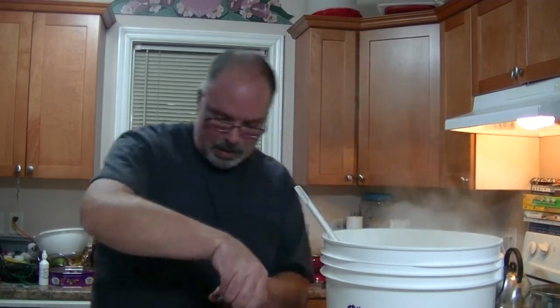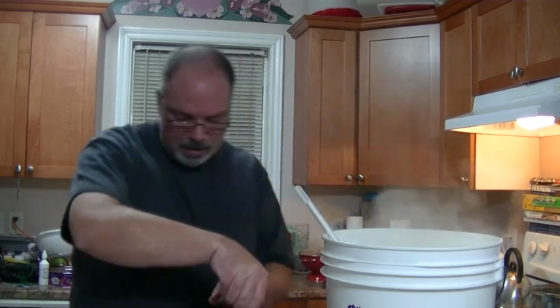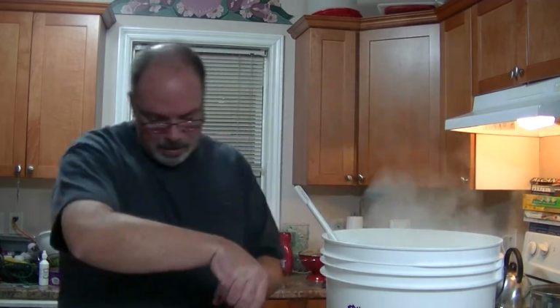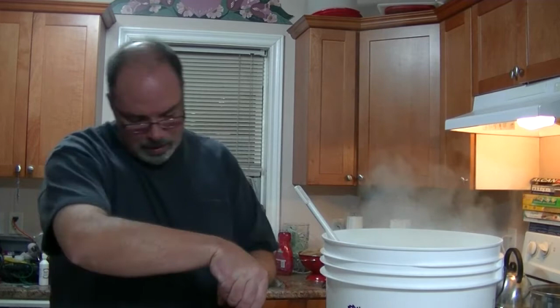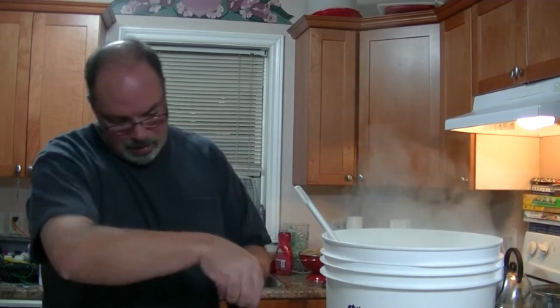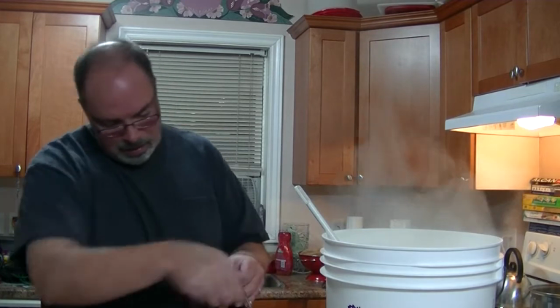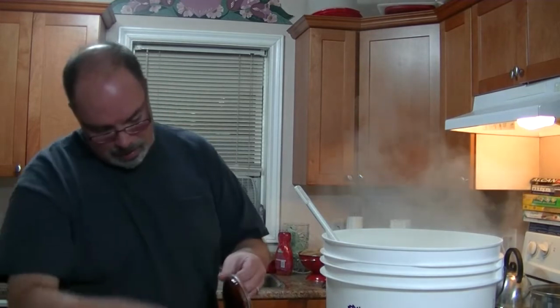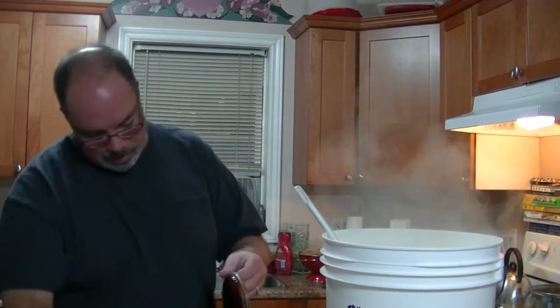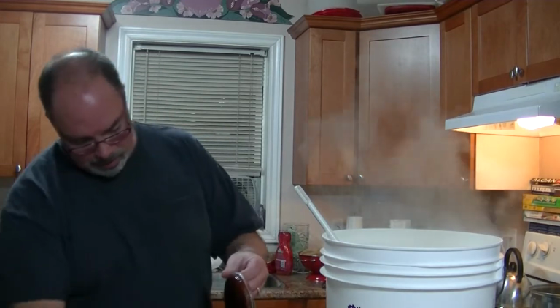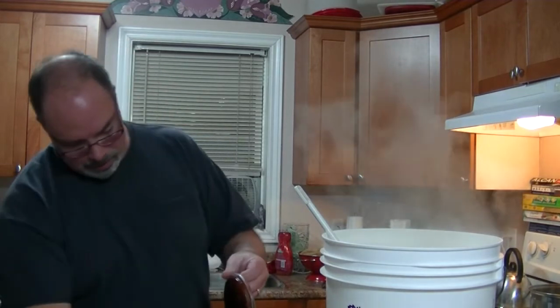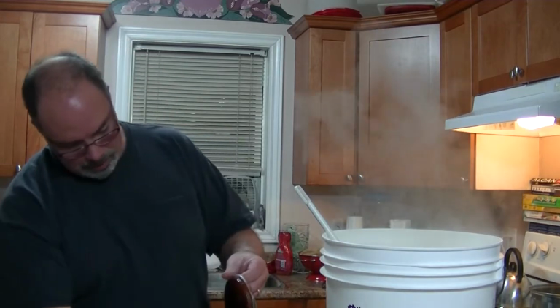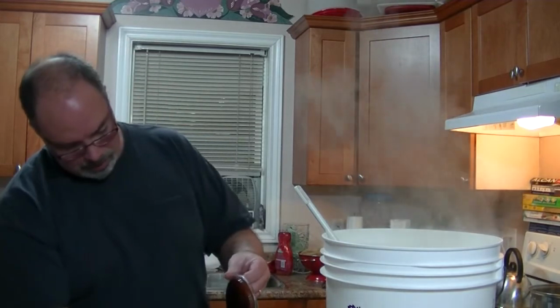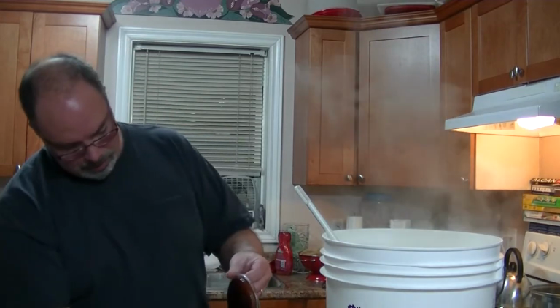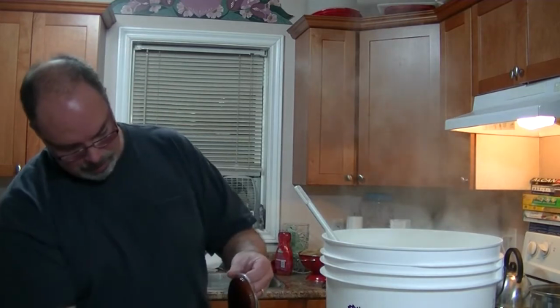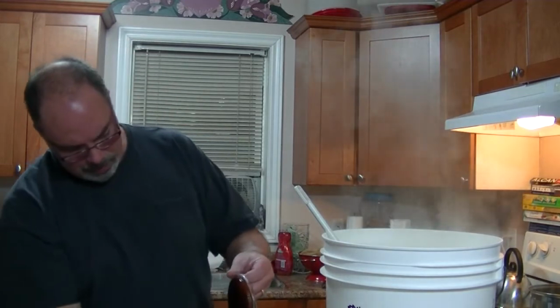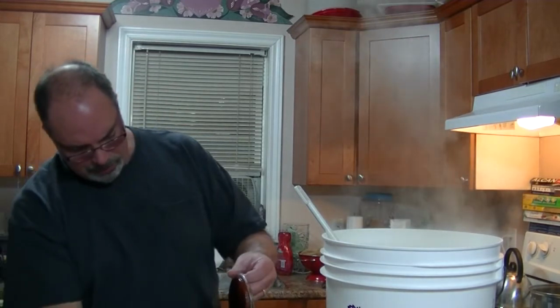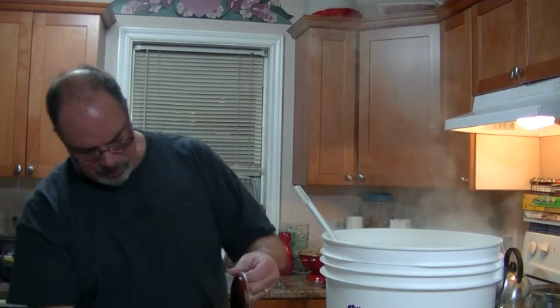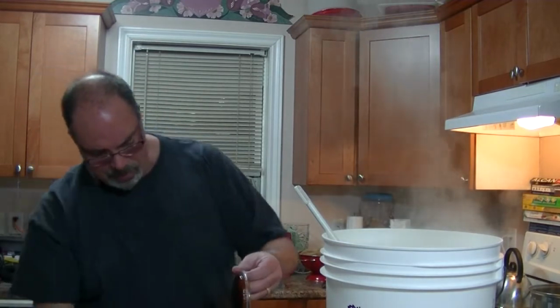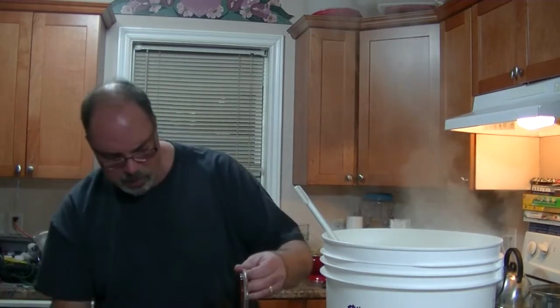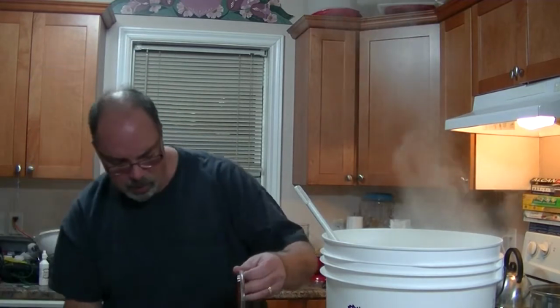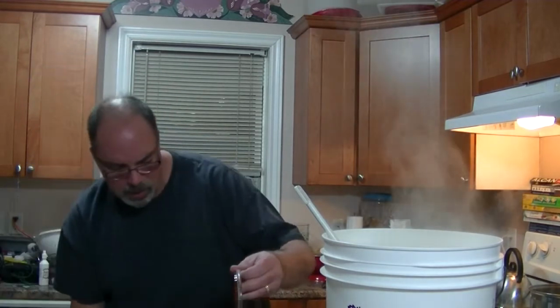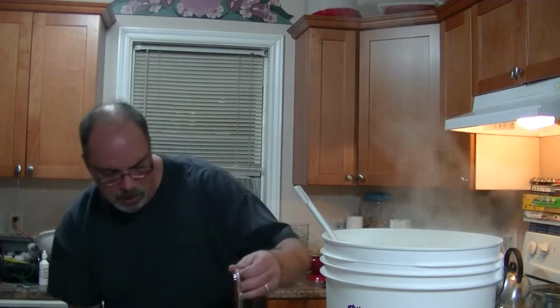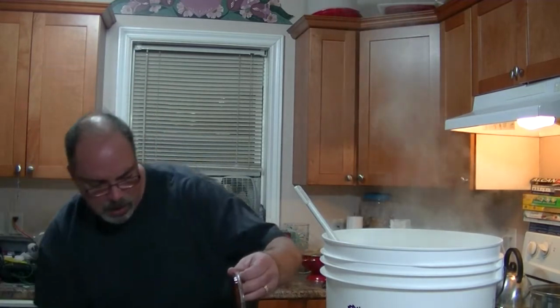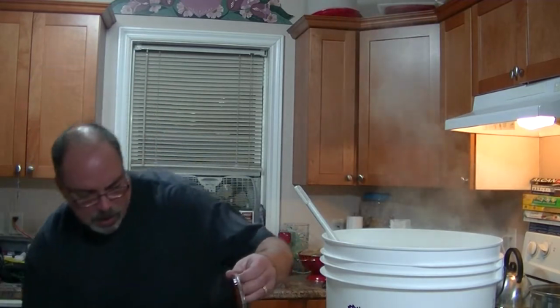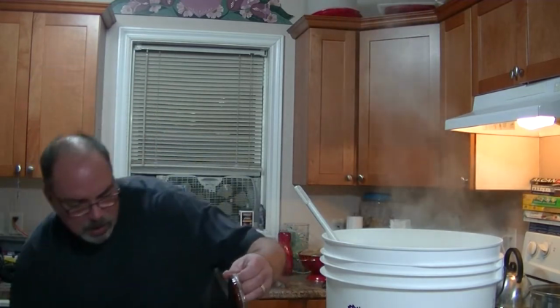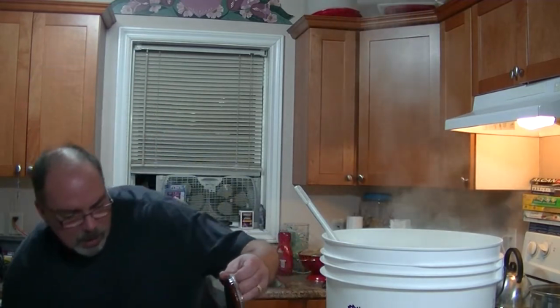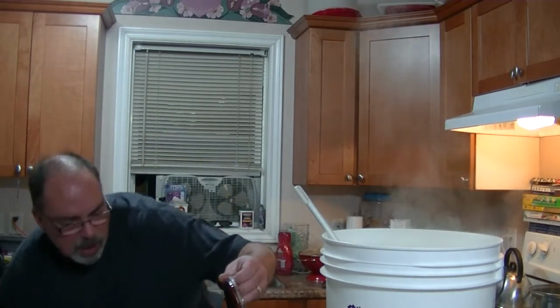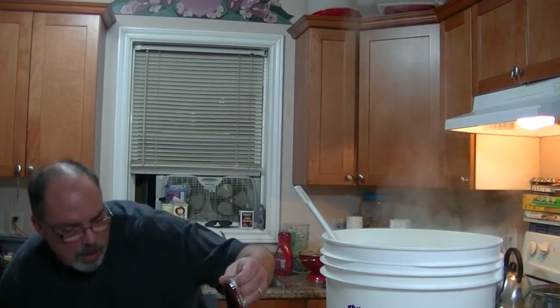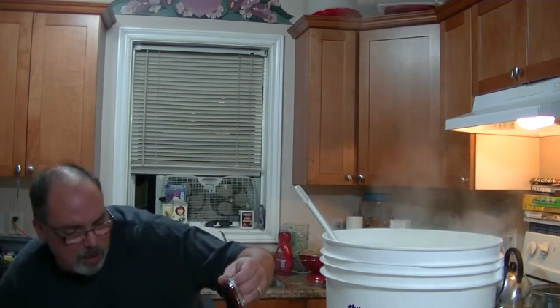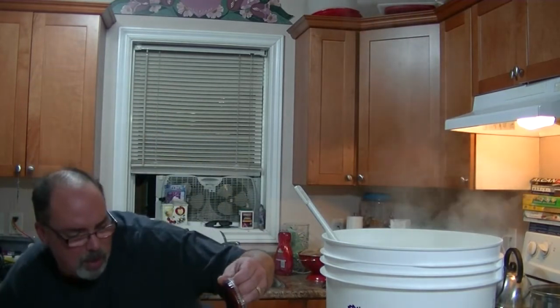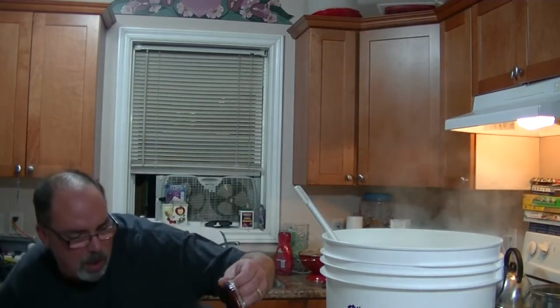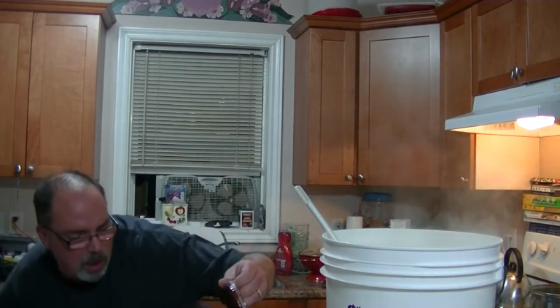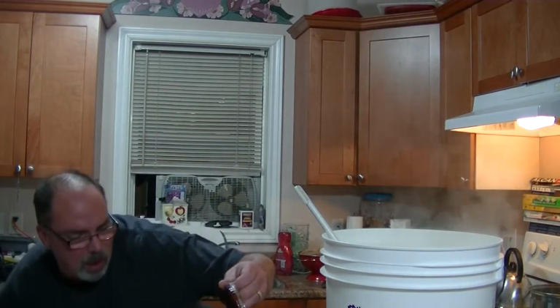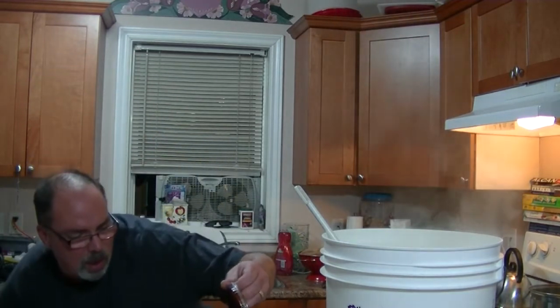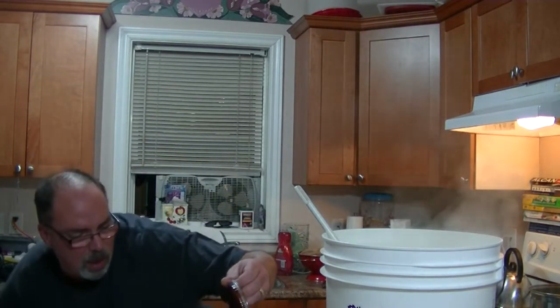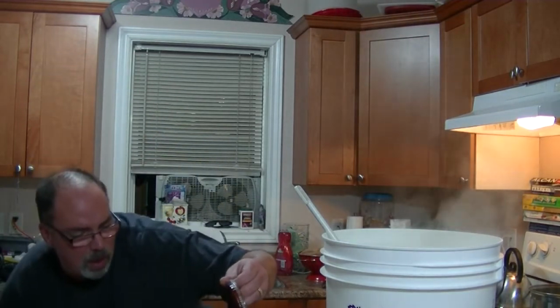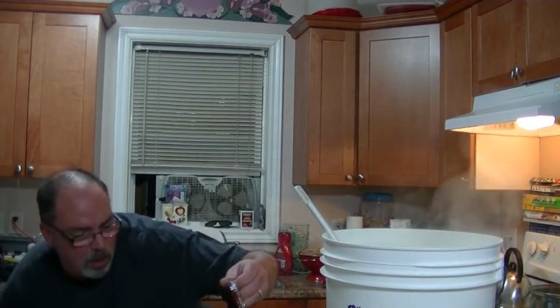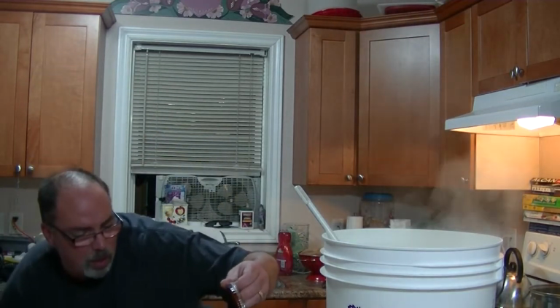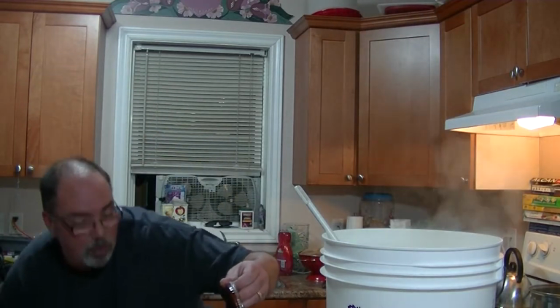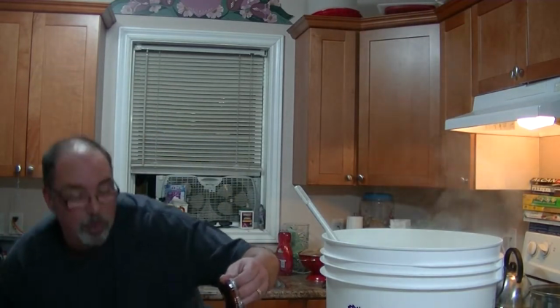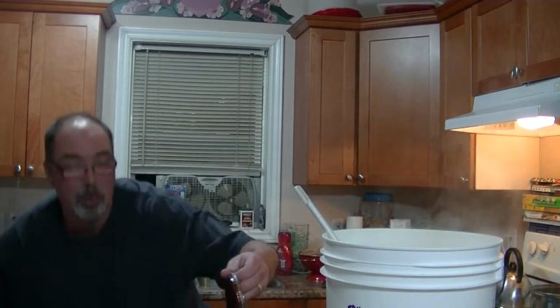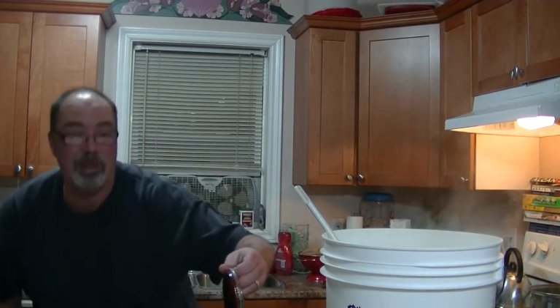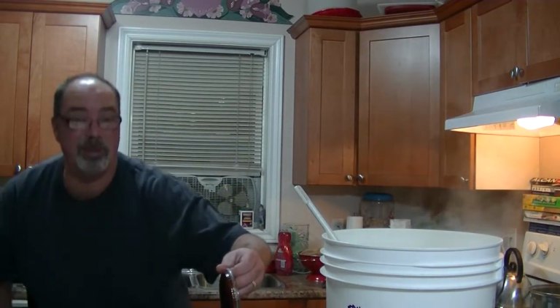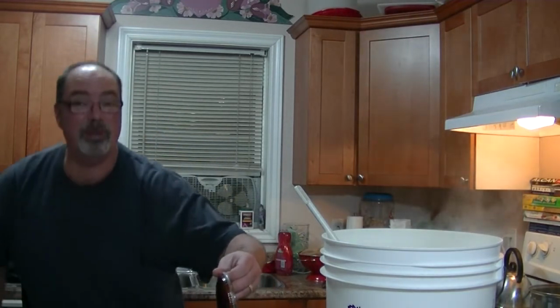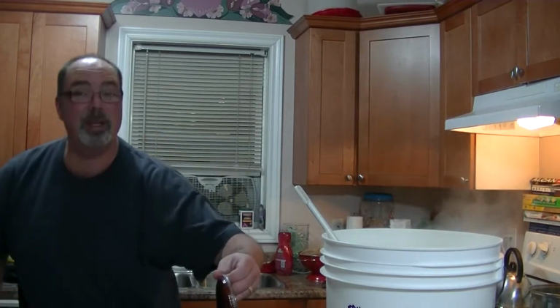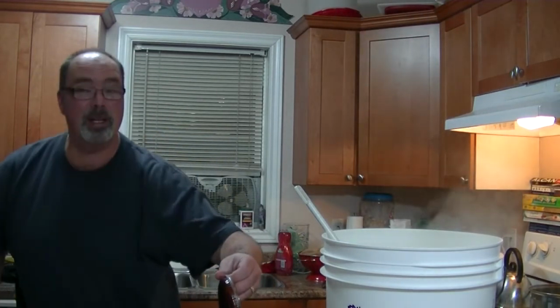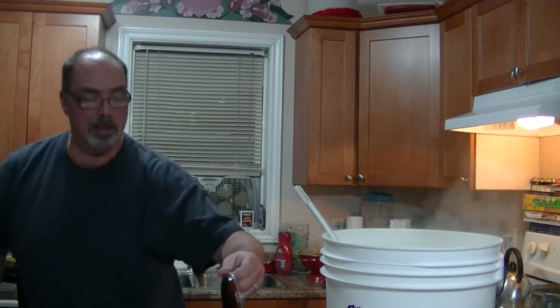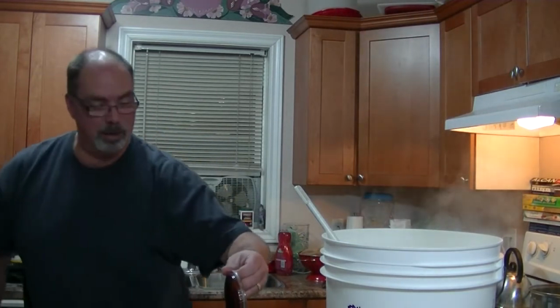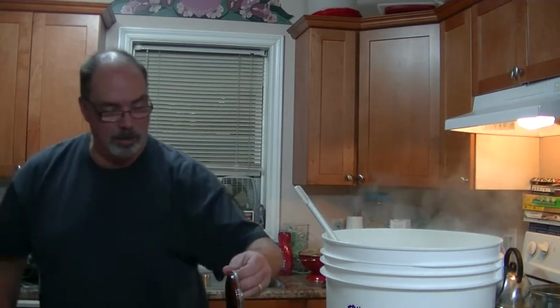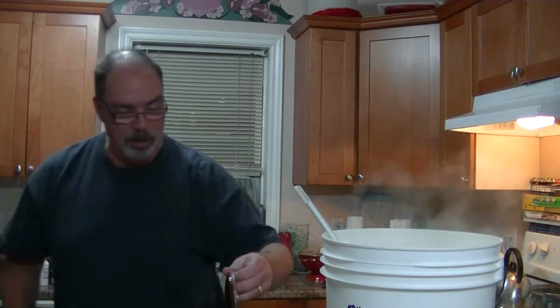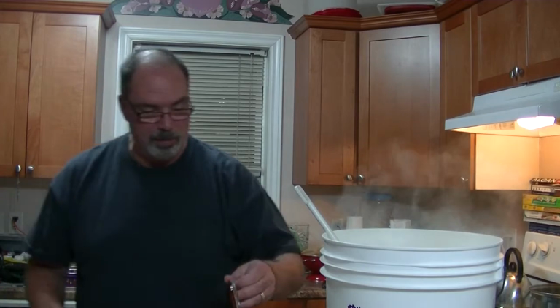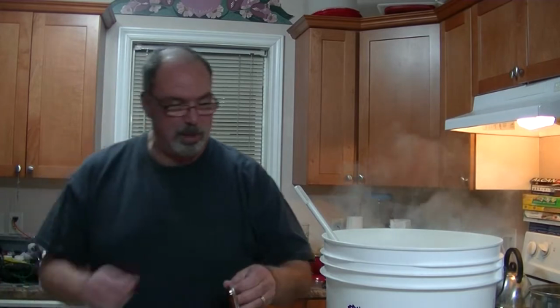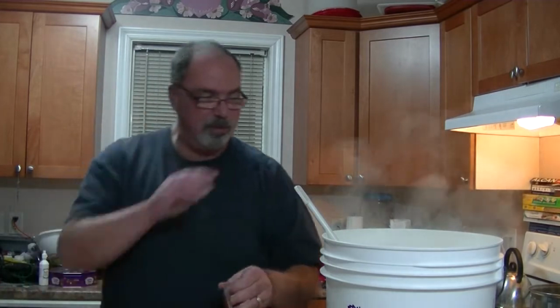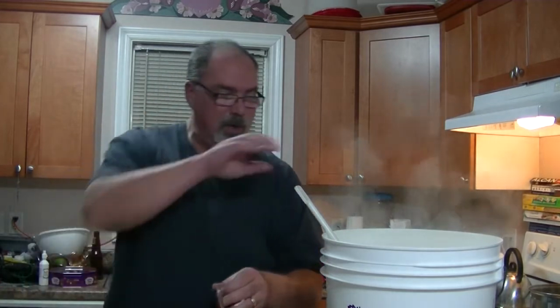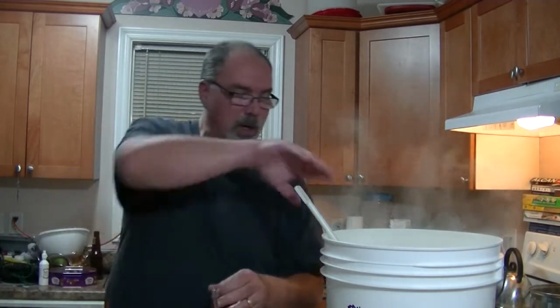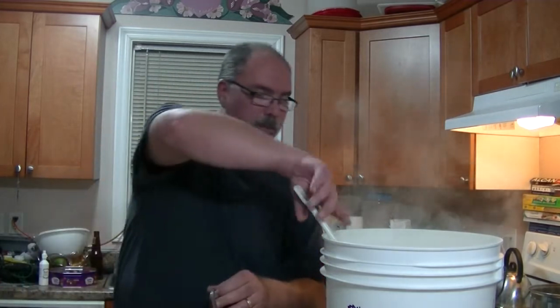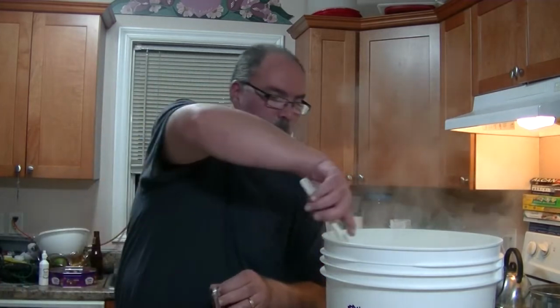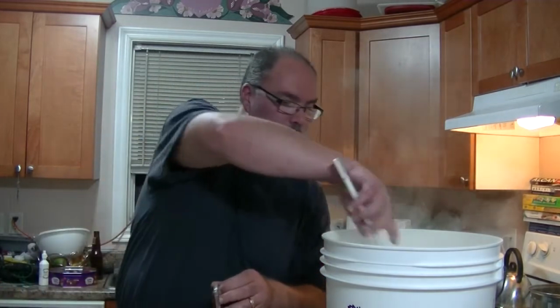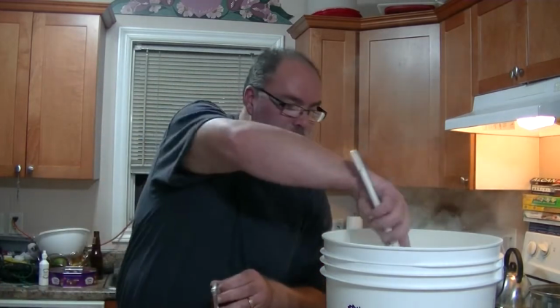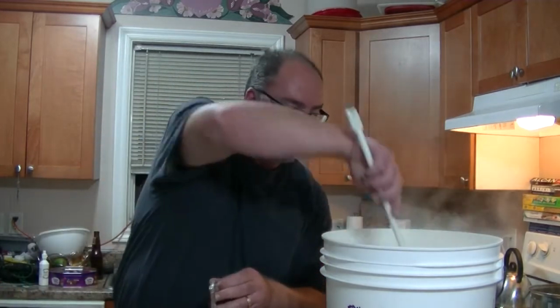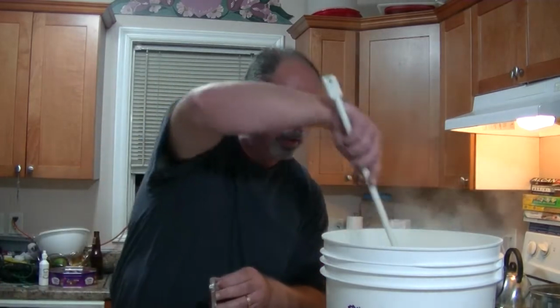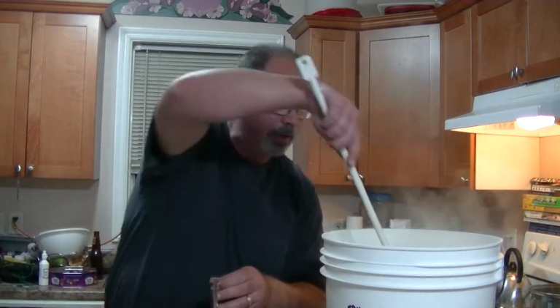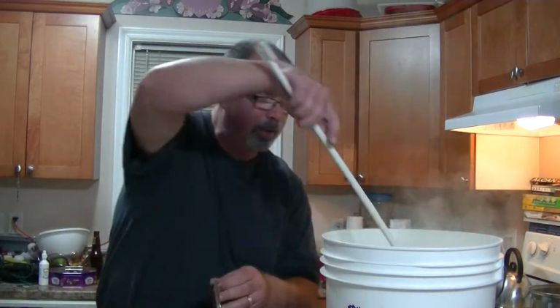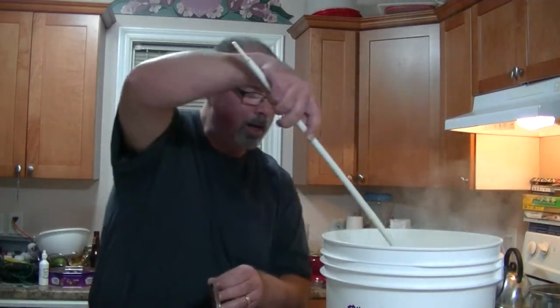And I believe this is one kilogram — 1.3 kilograms — of dark malt extract.